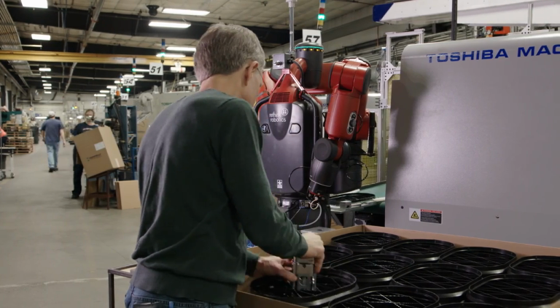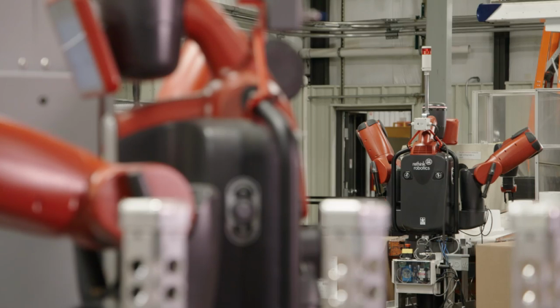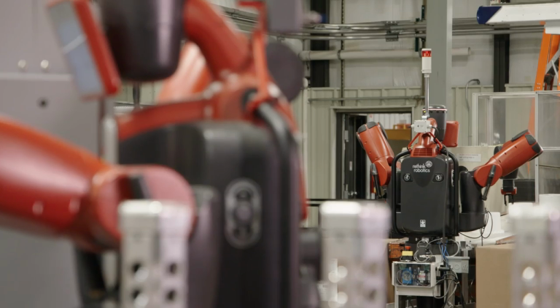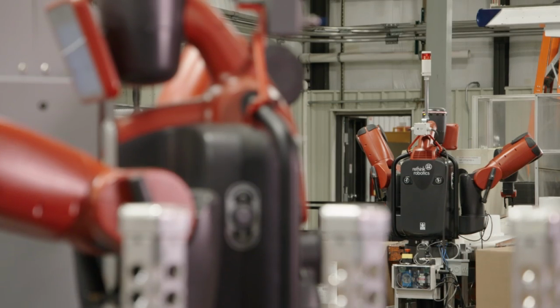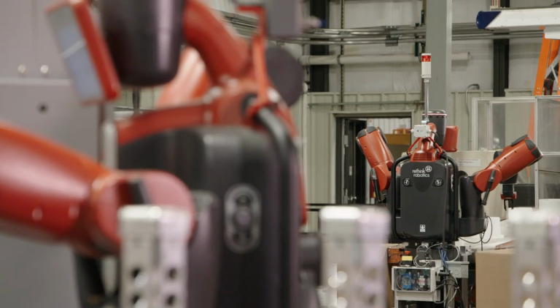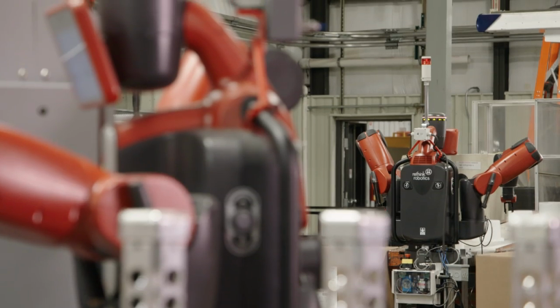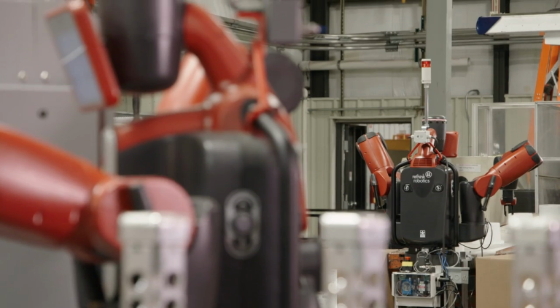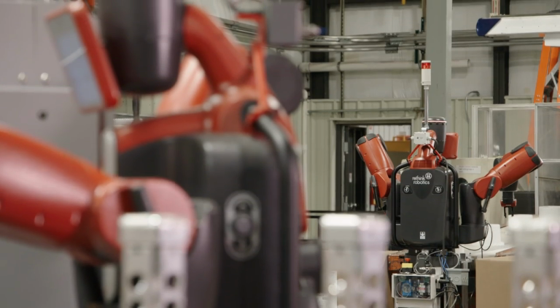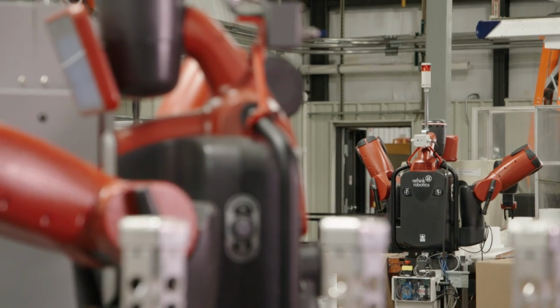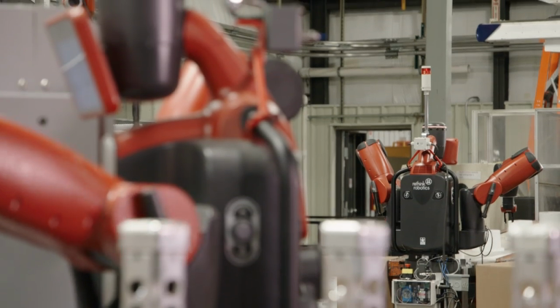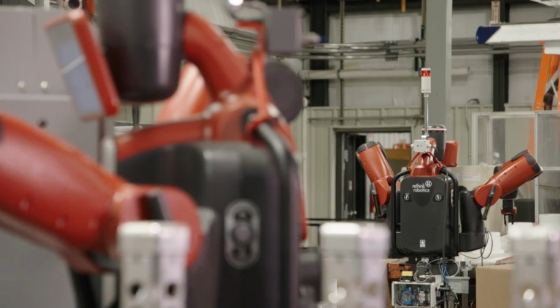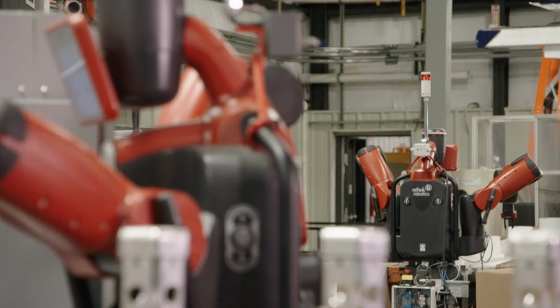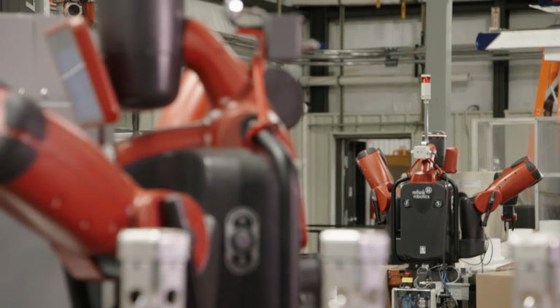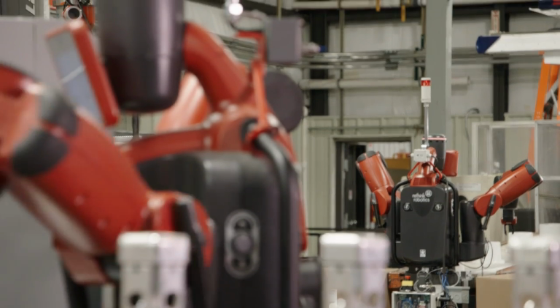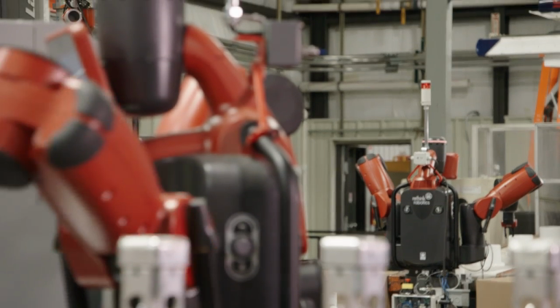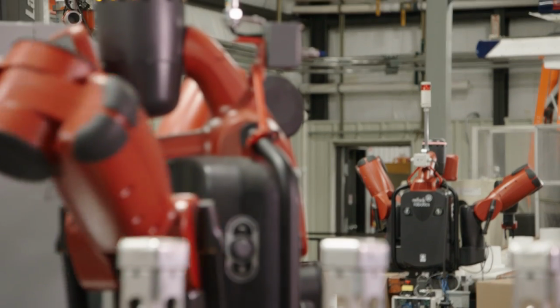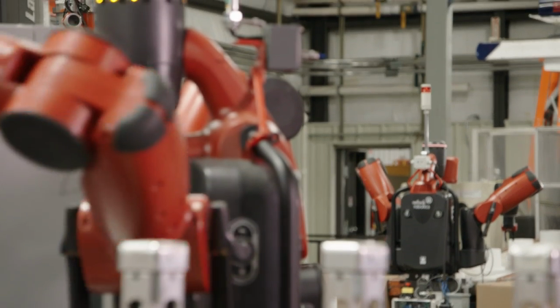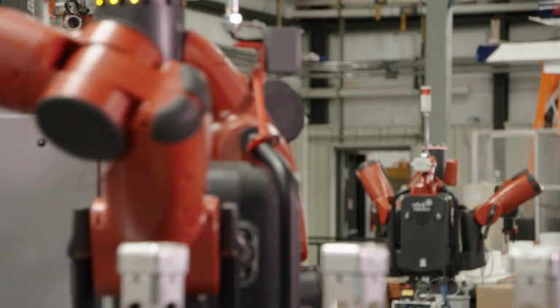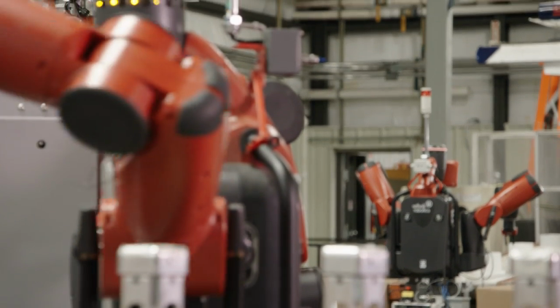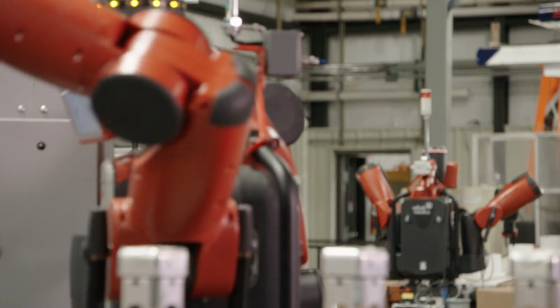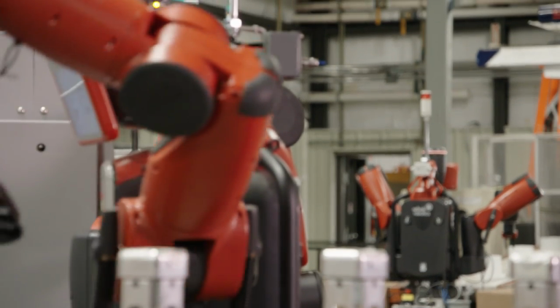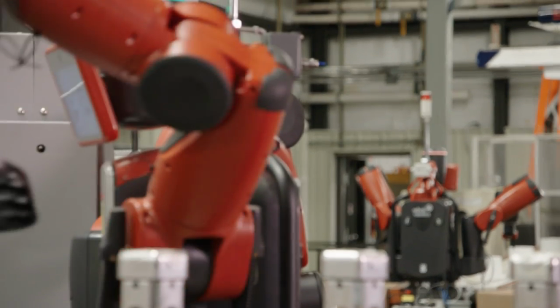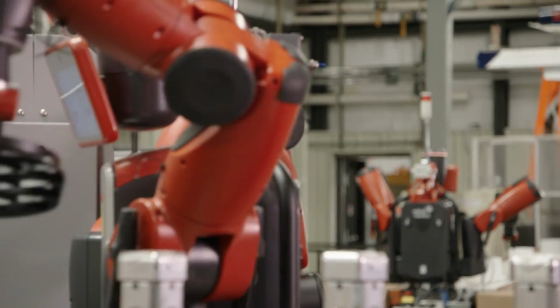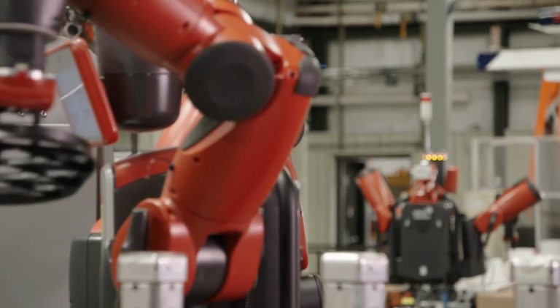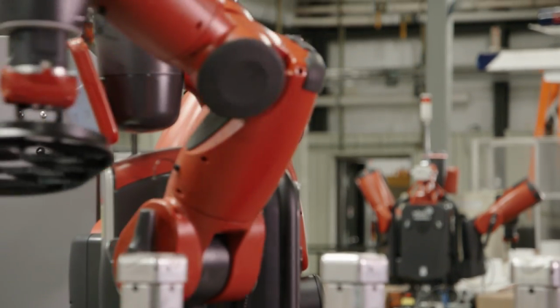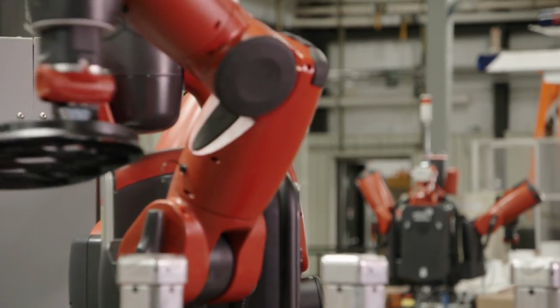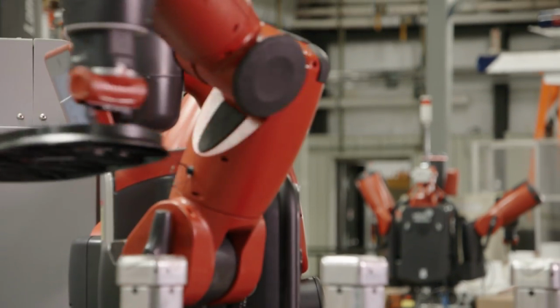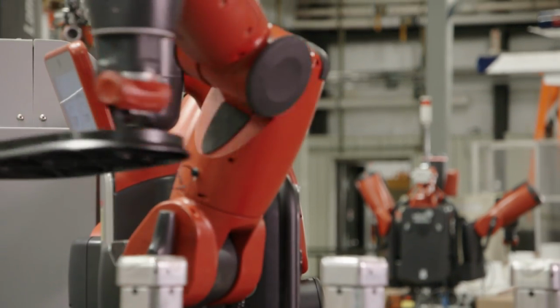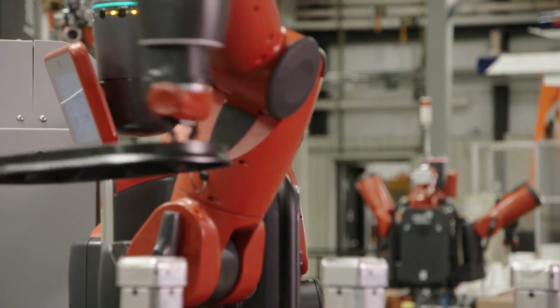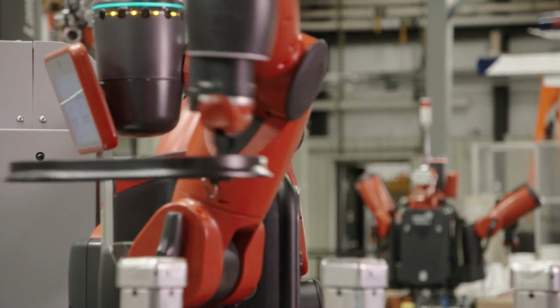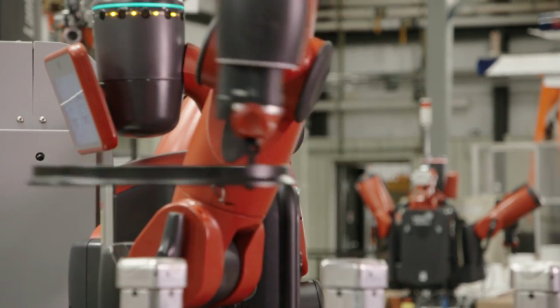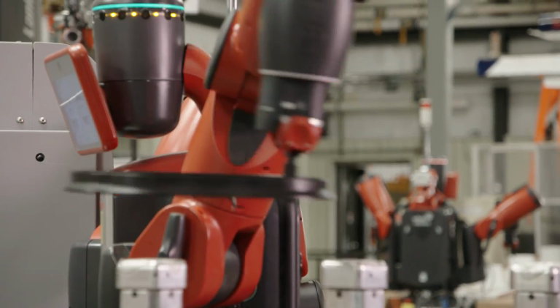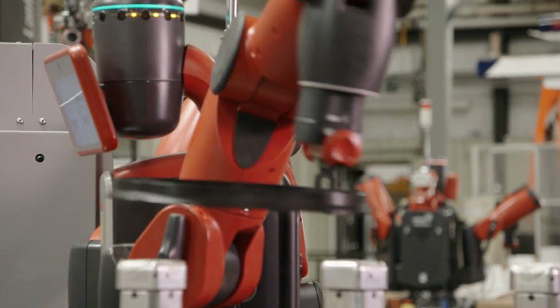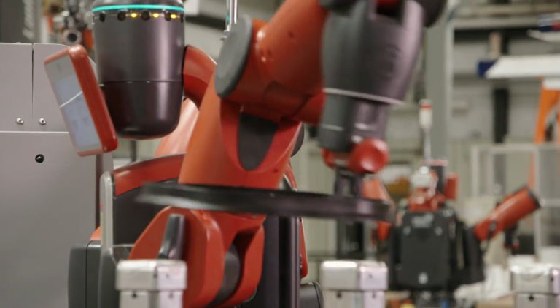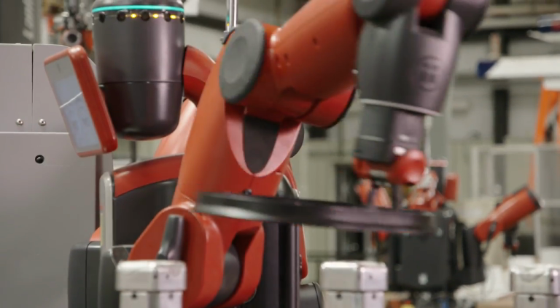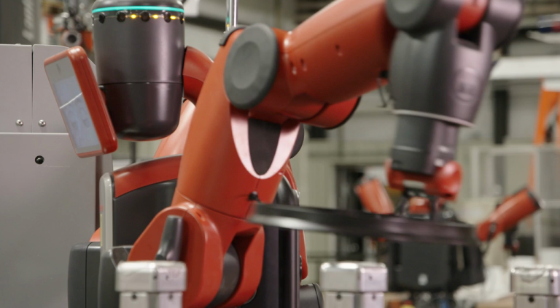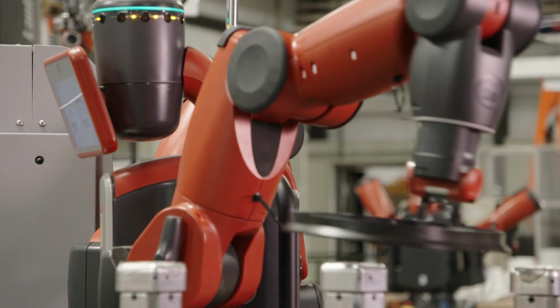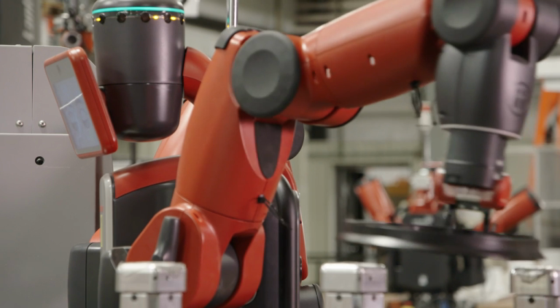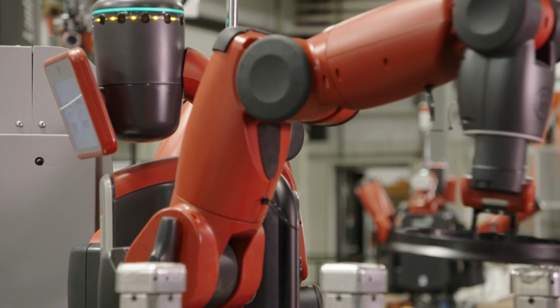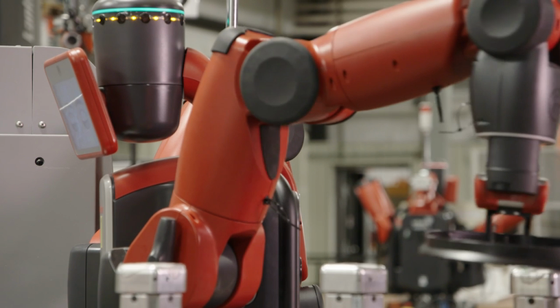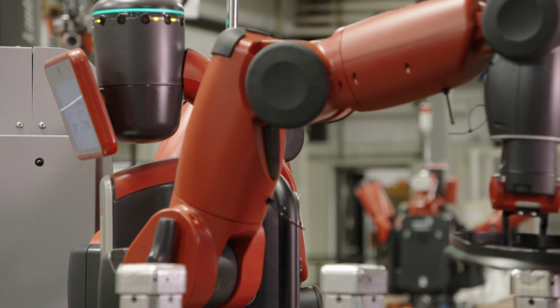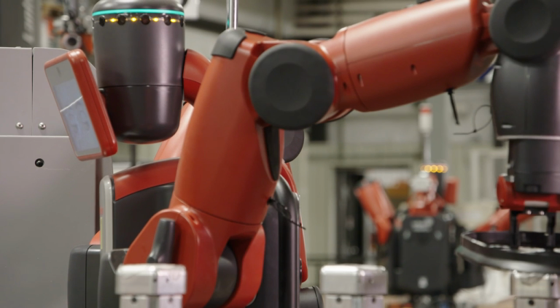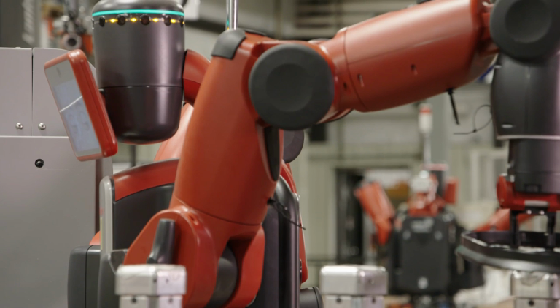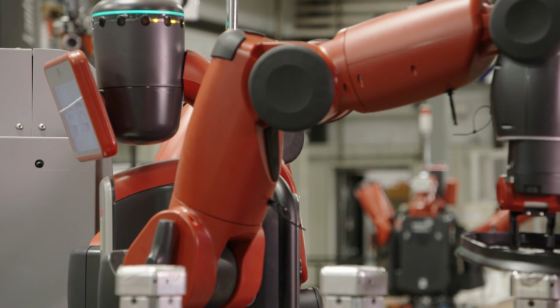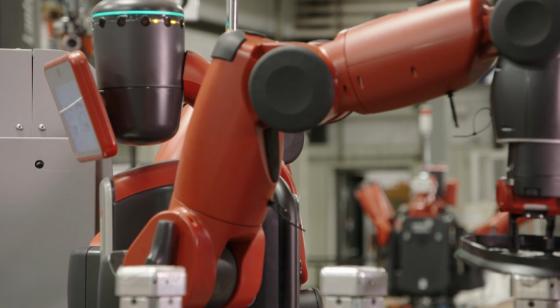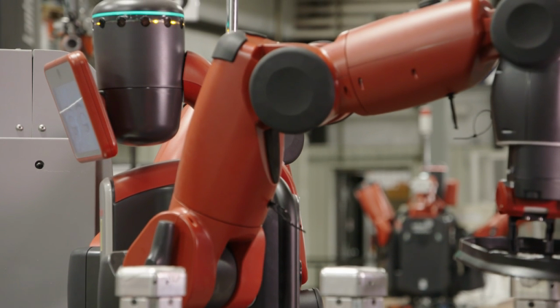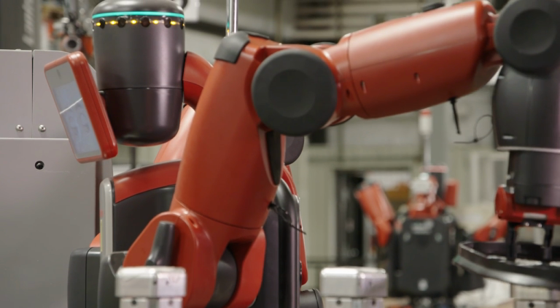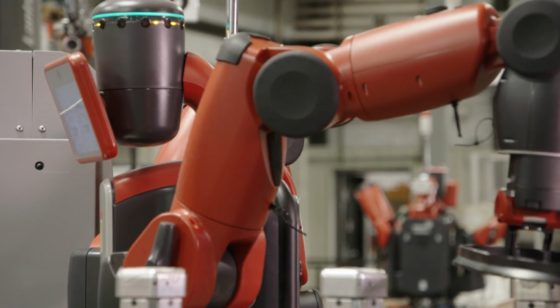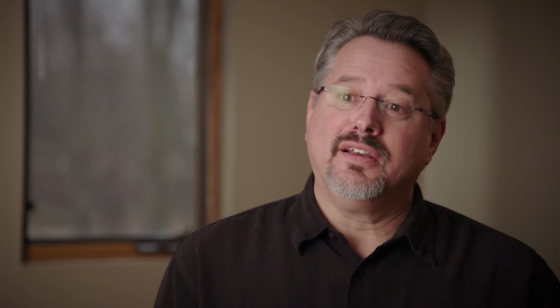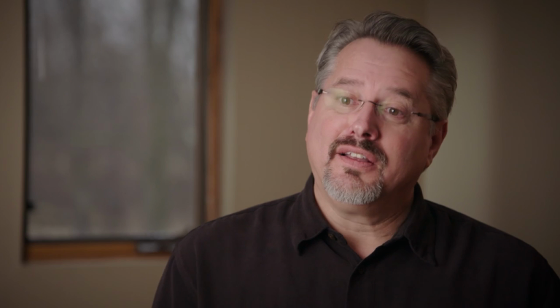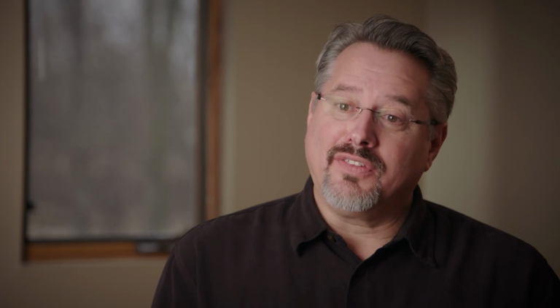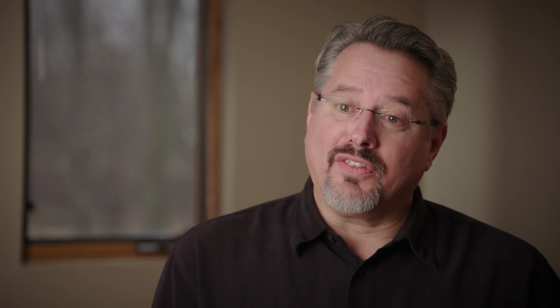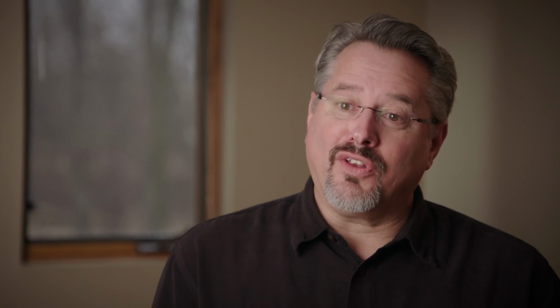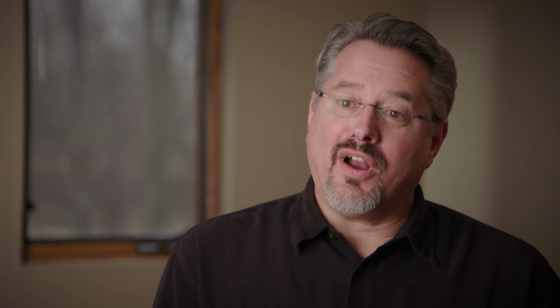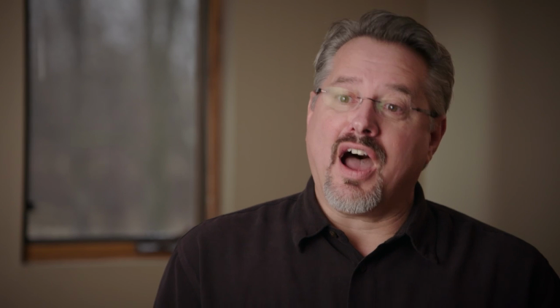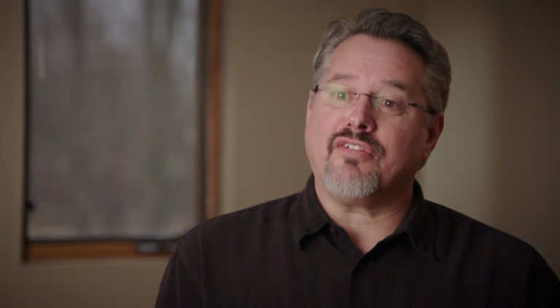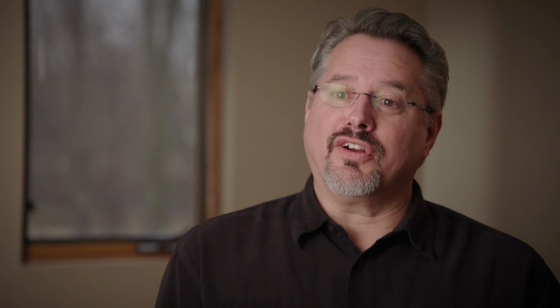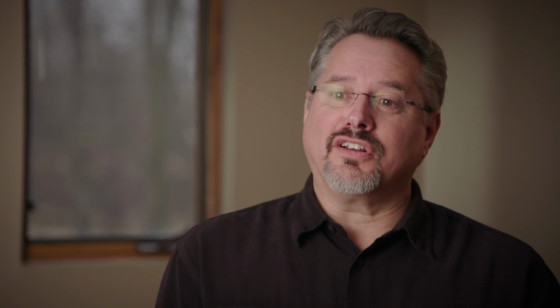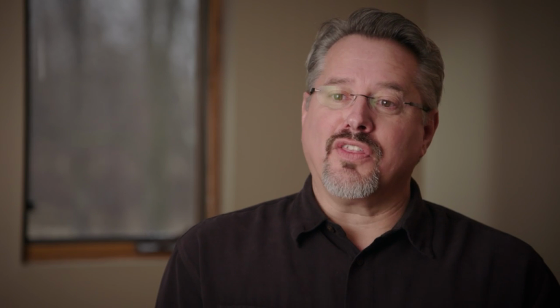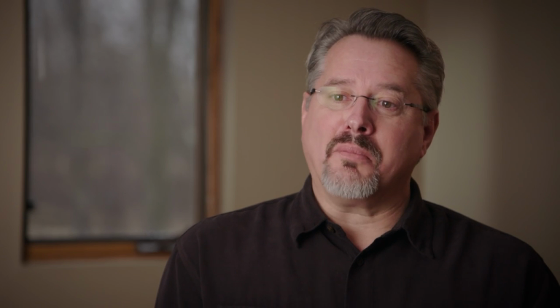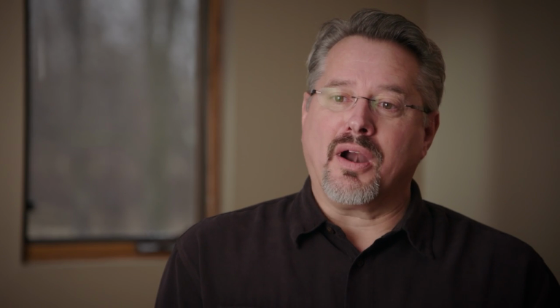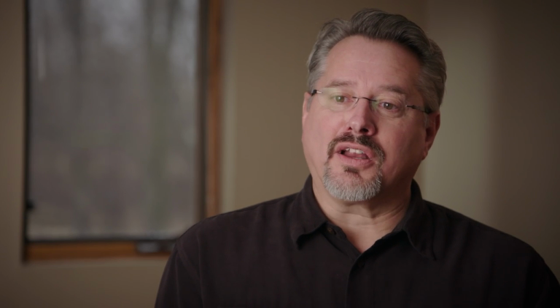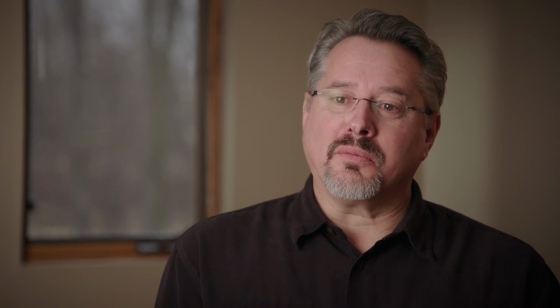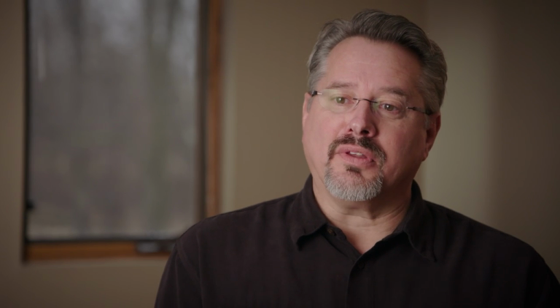Rethink Robotics is collaborative as well, and it sort of supports and confirms the product that they're offering to the marketplace.